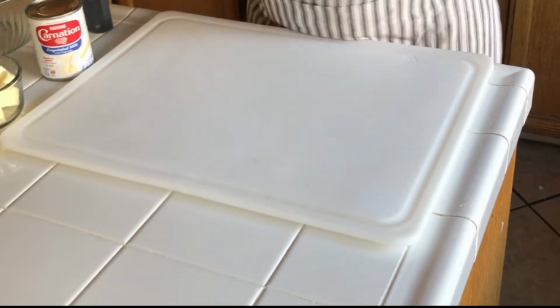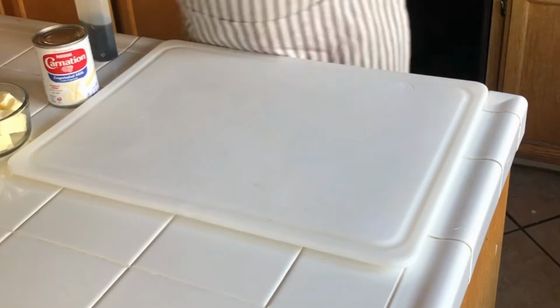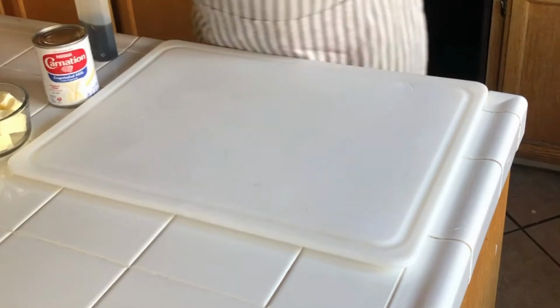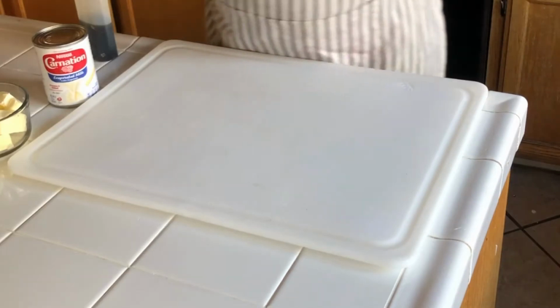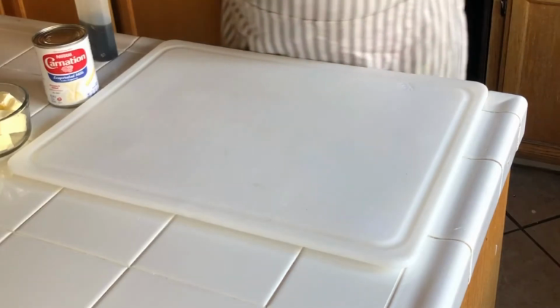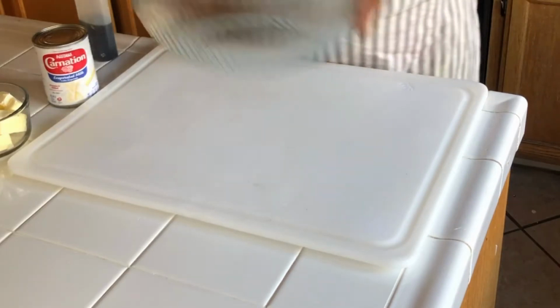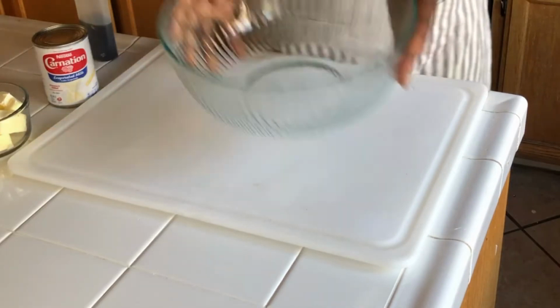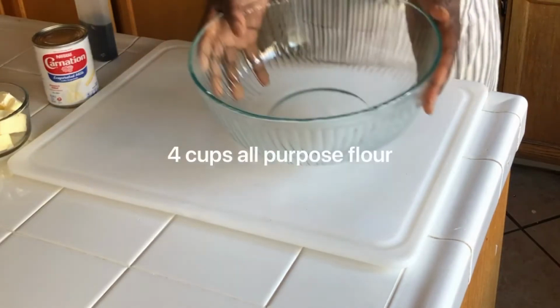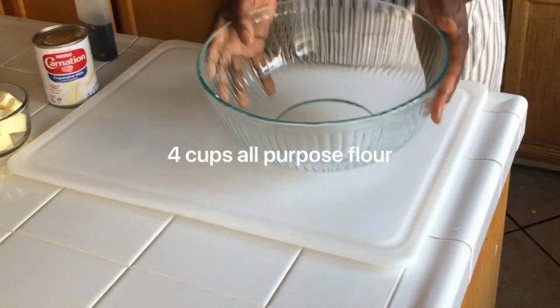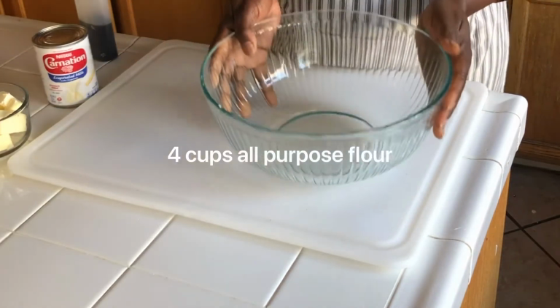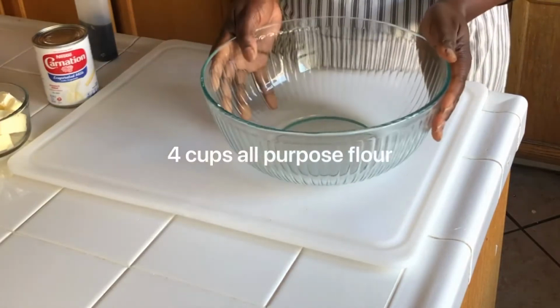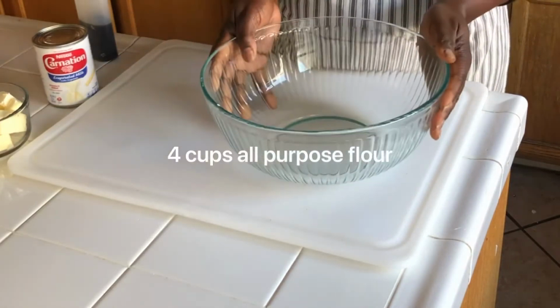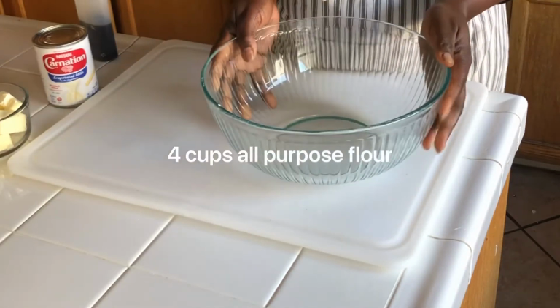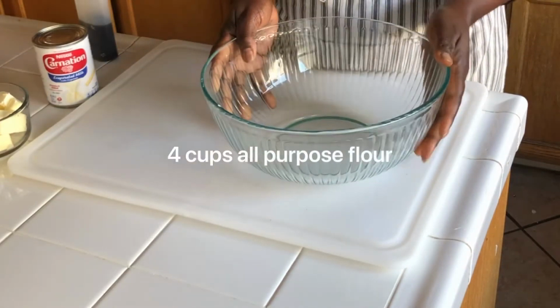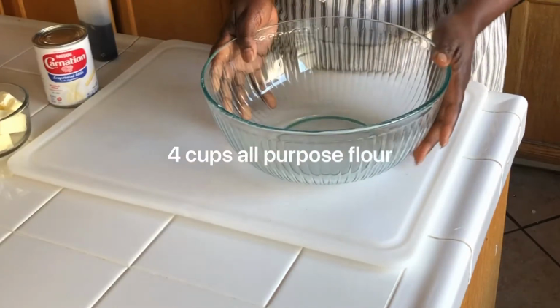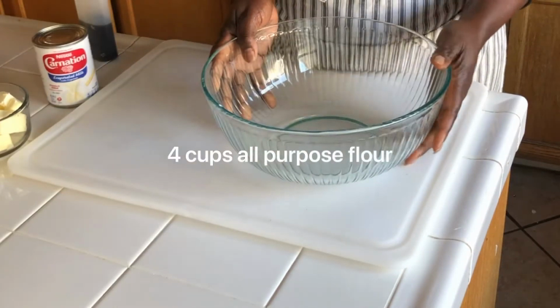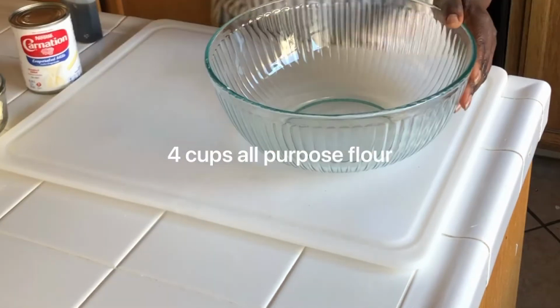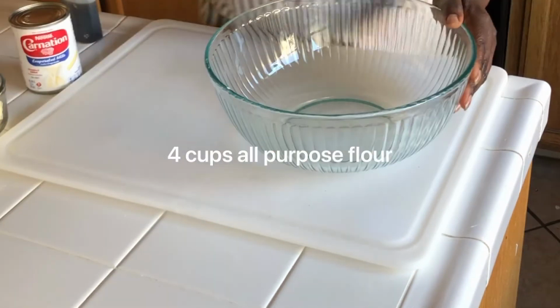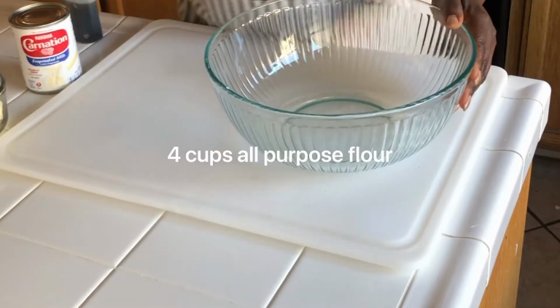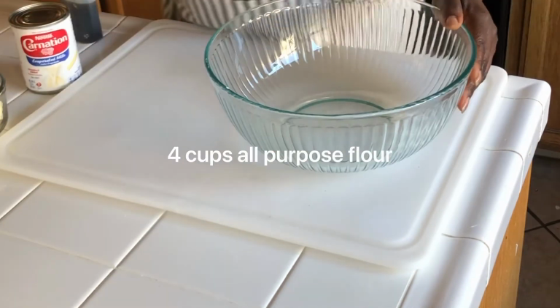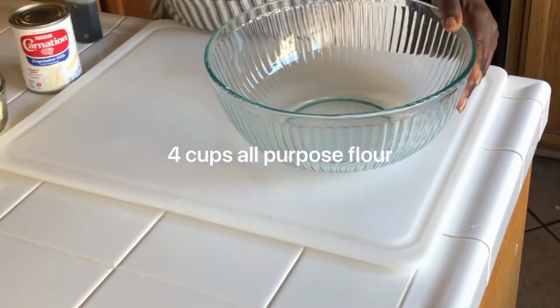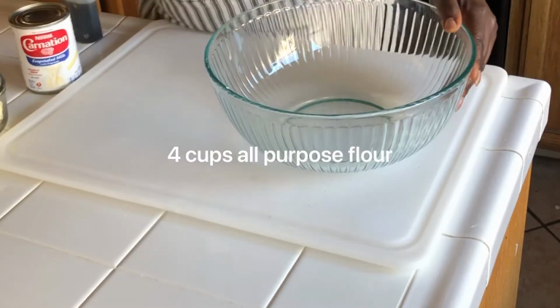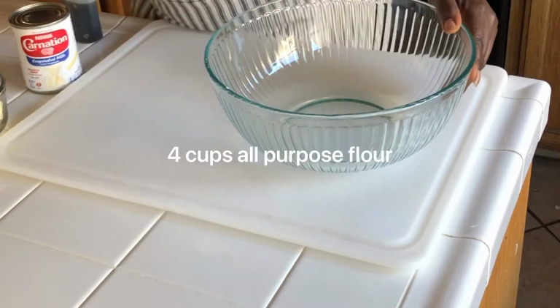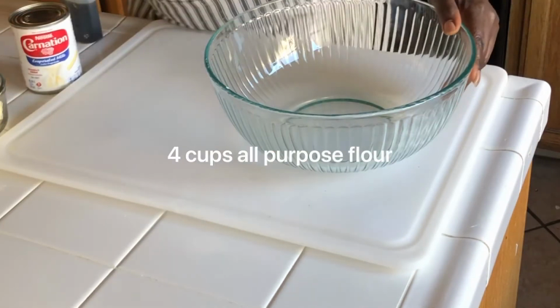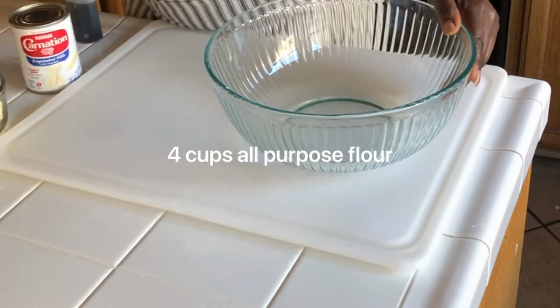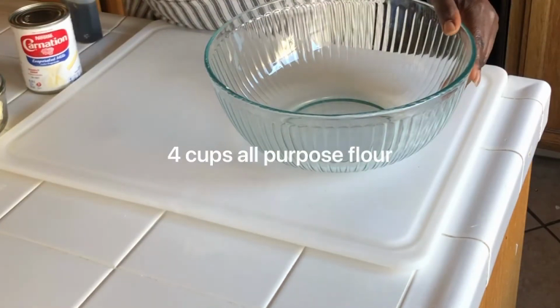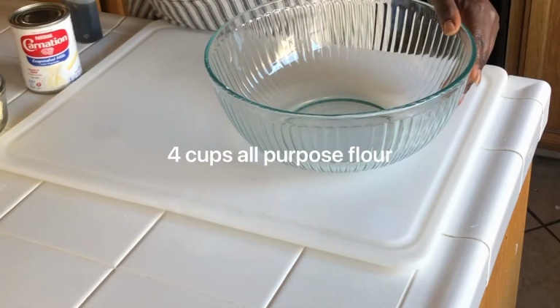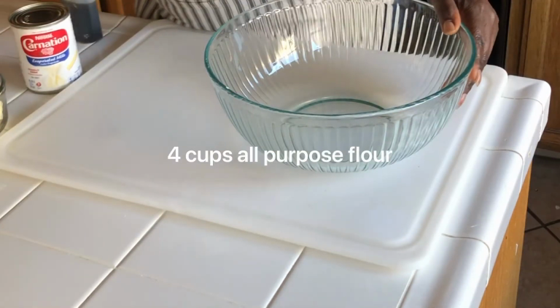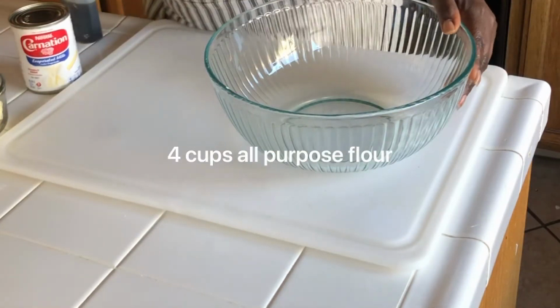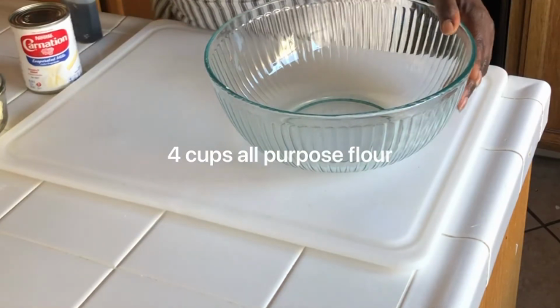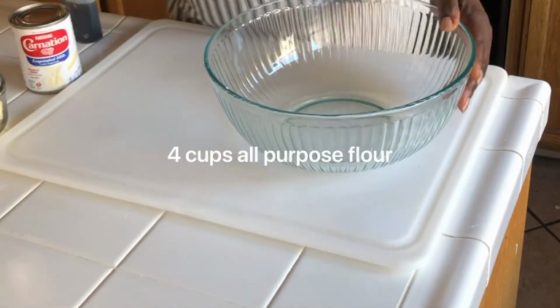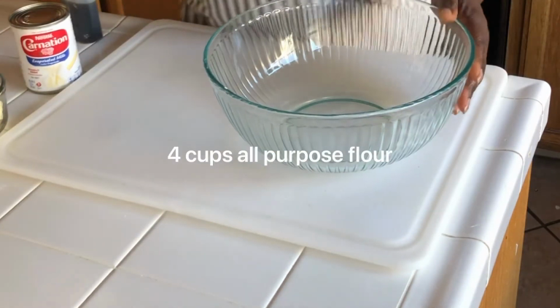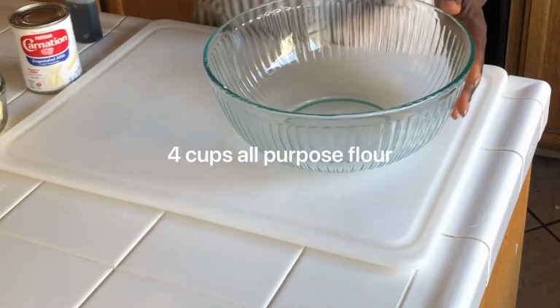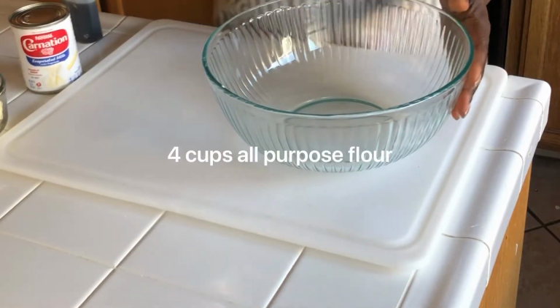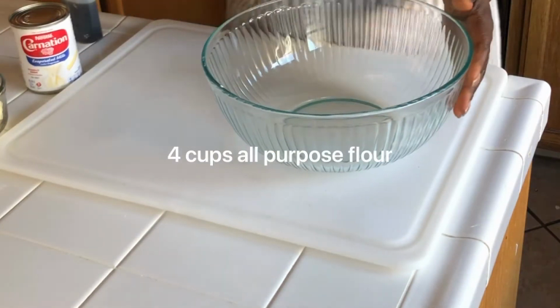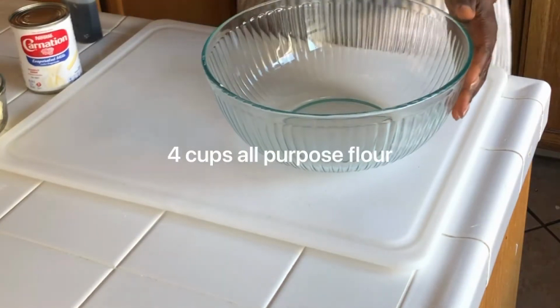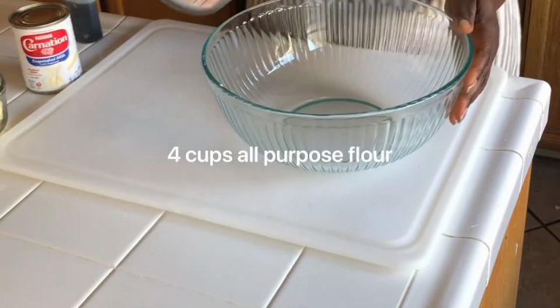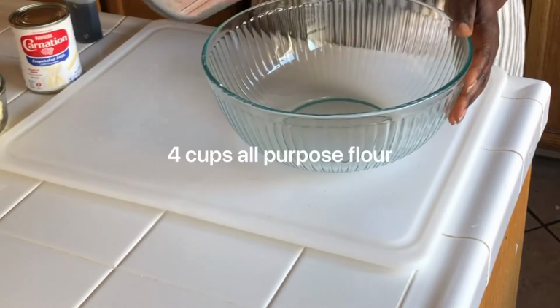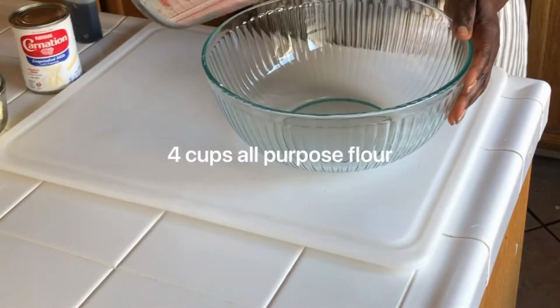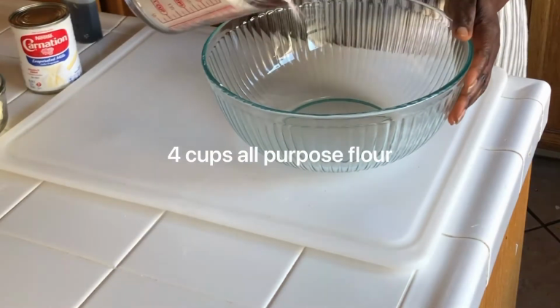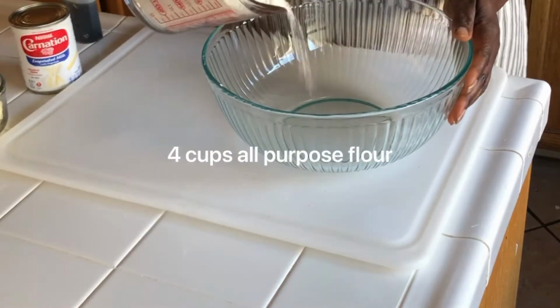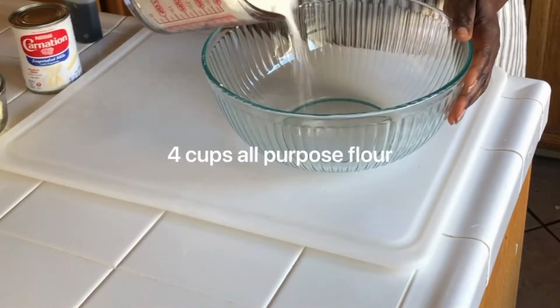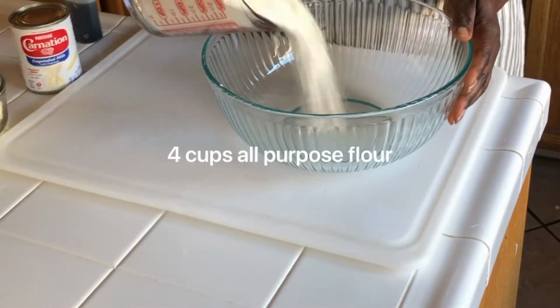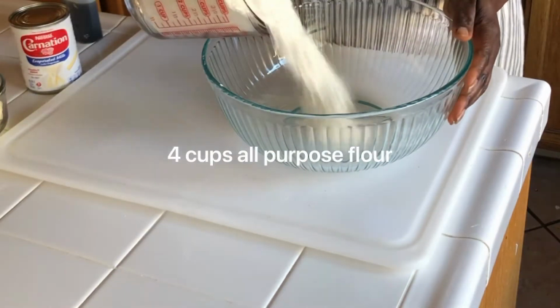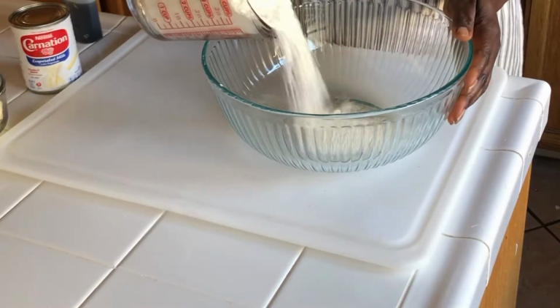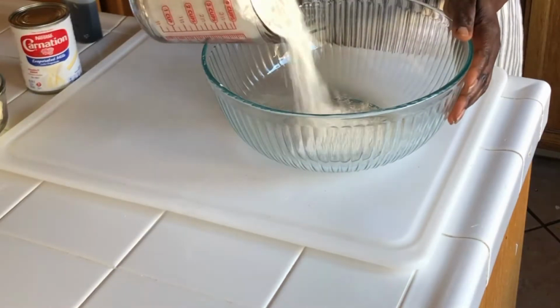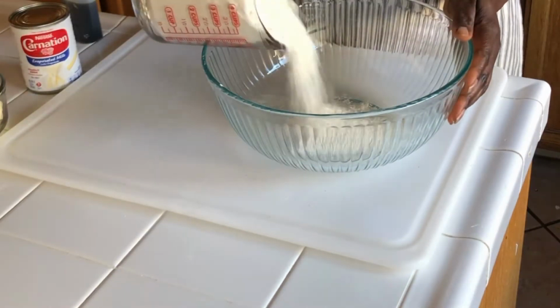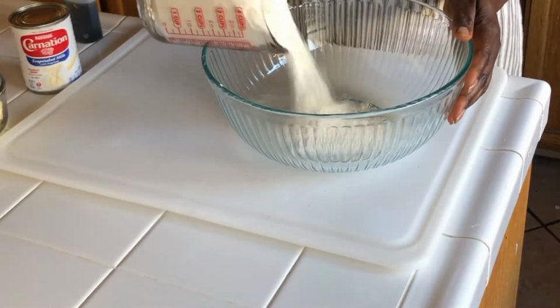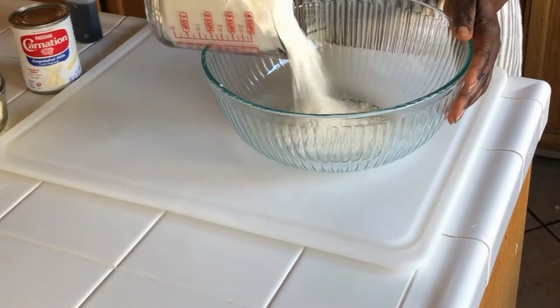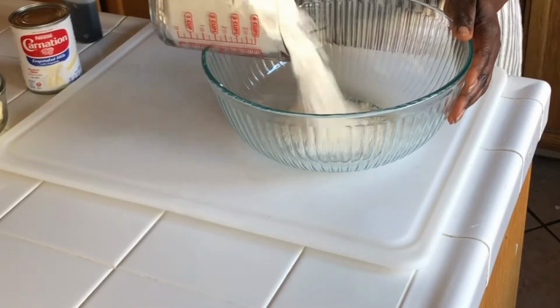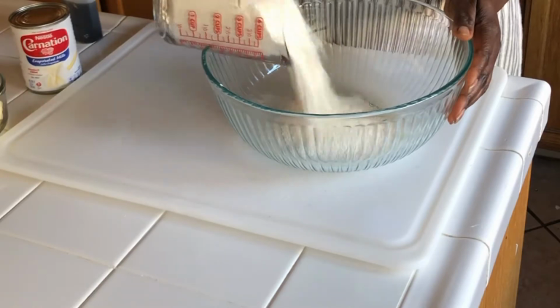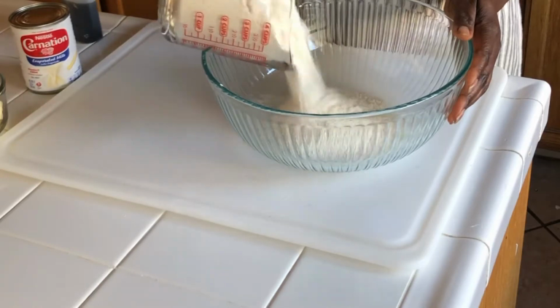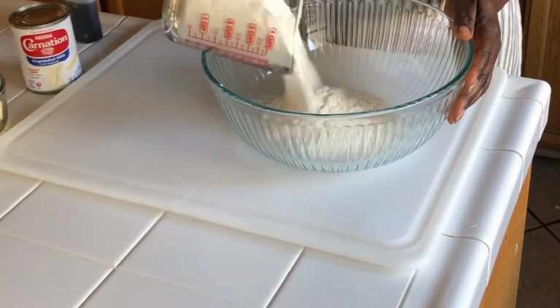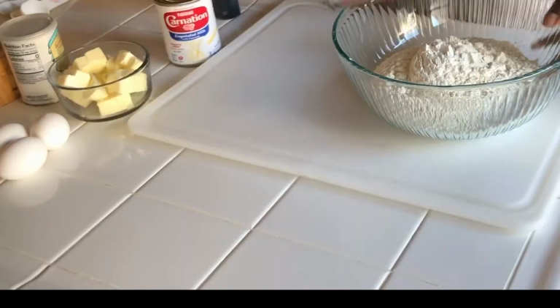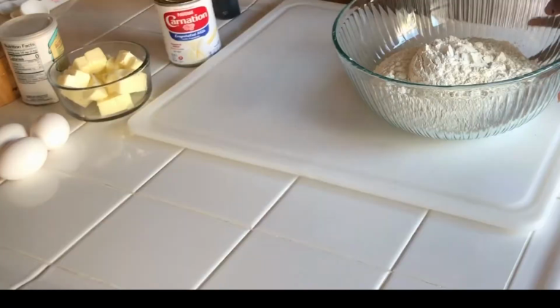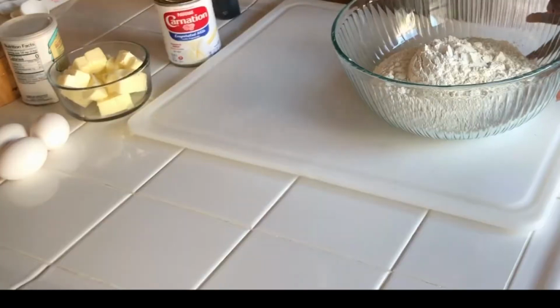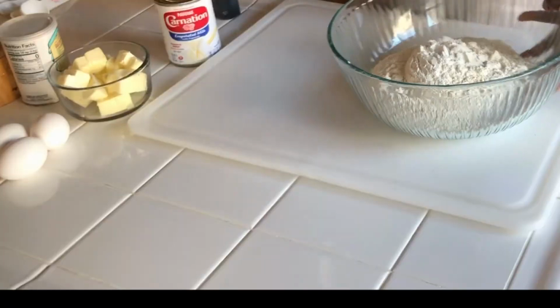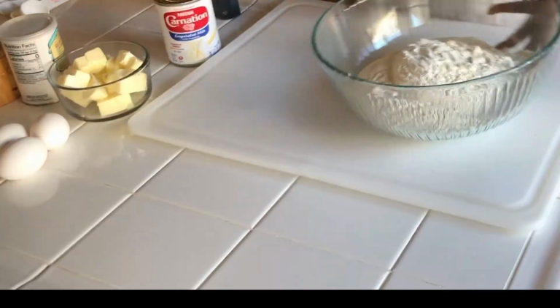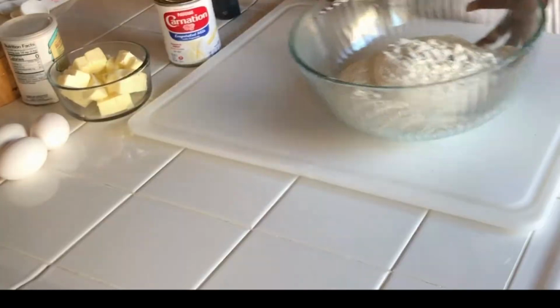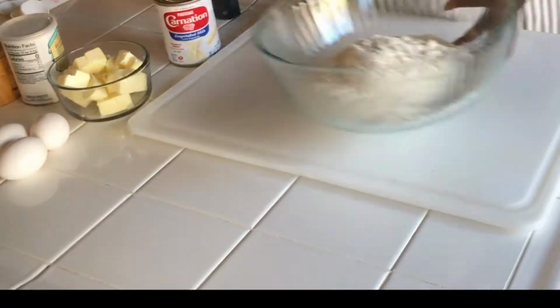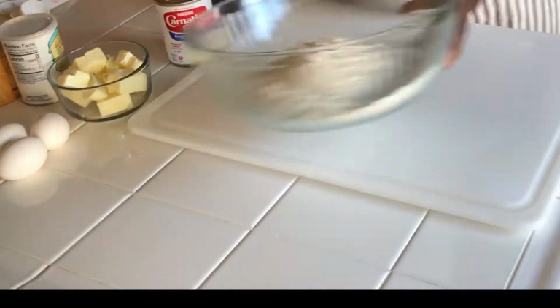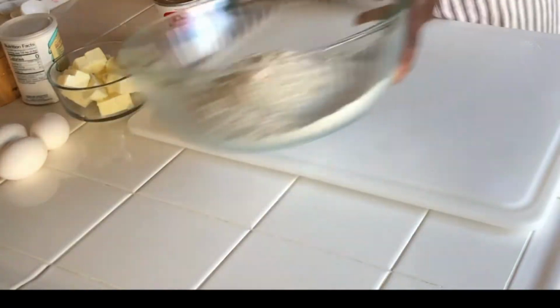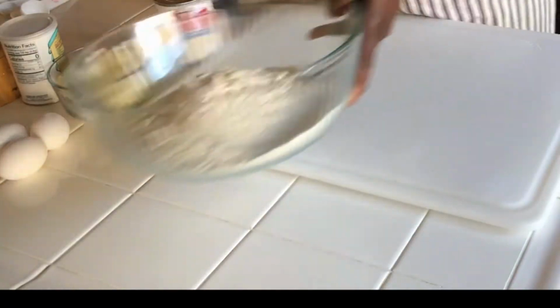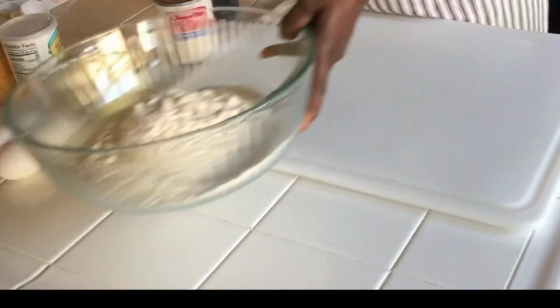In this bowl here I'm going to add four cups of all-purpose flour. We're going to set this aside.